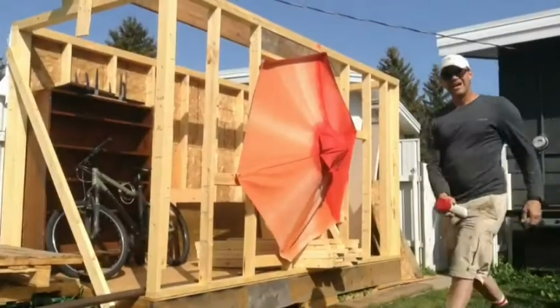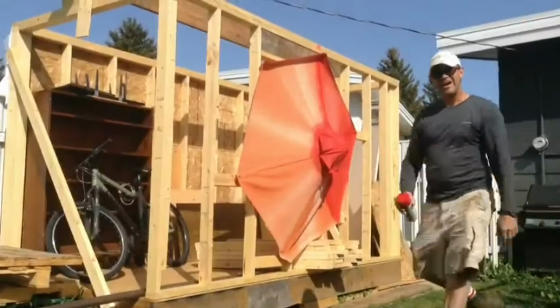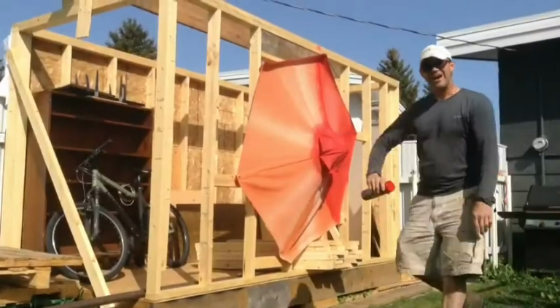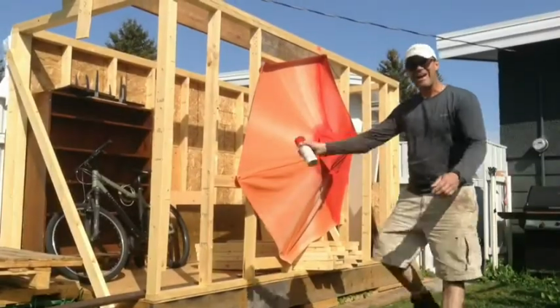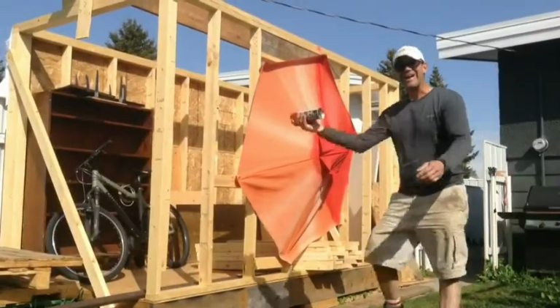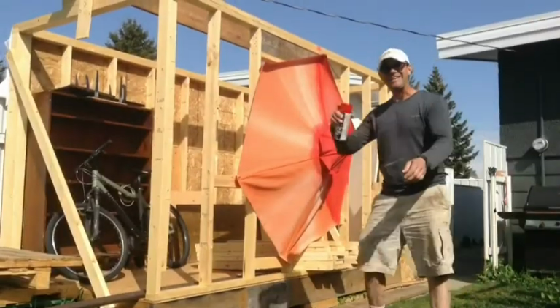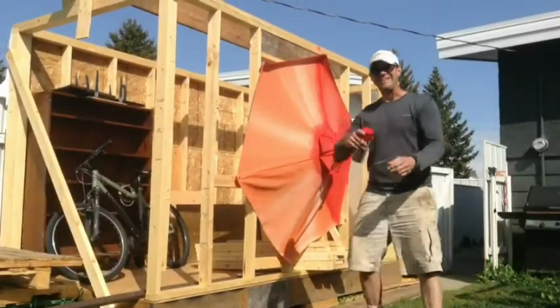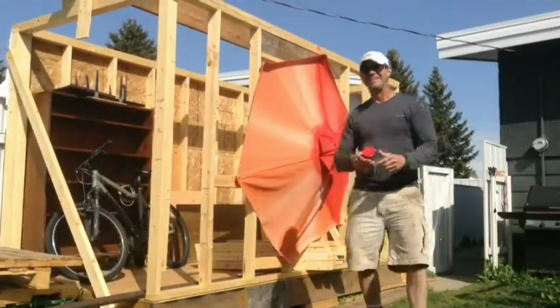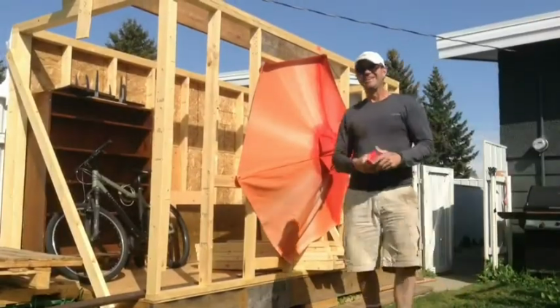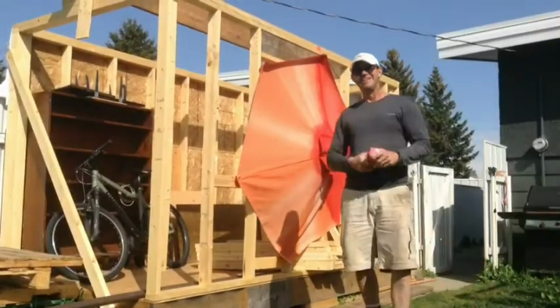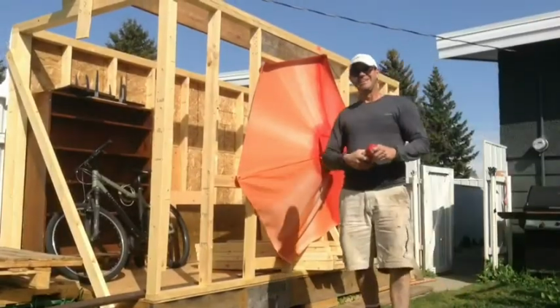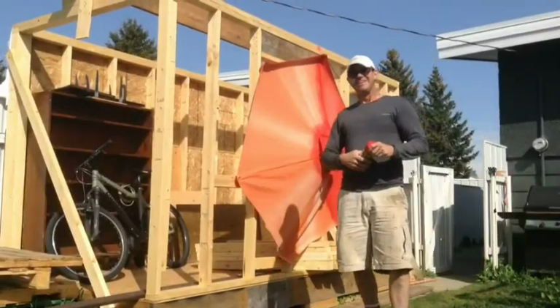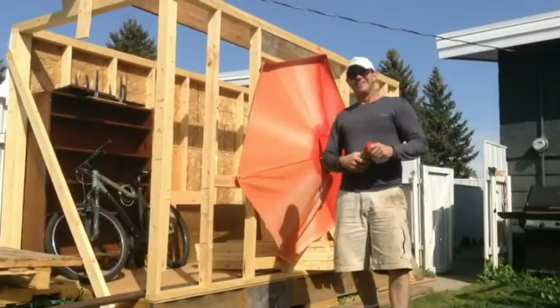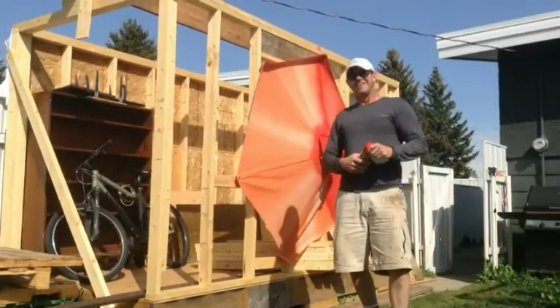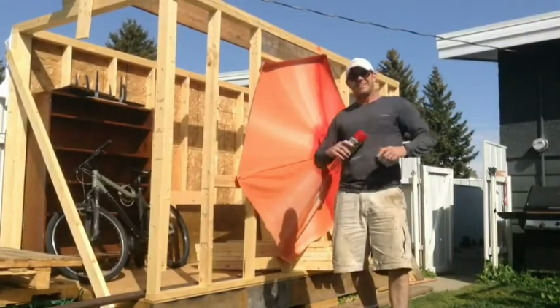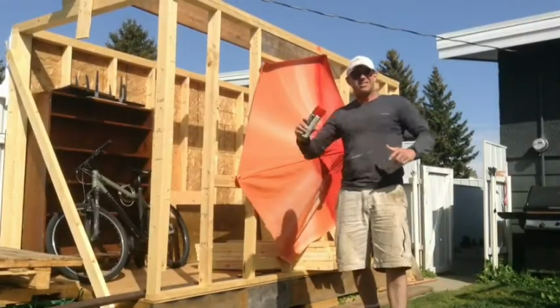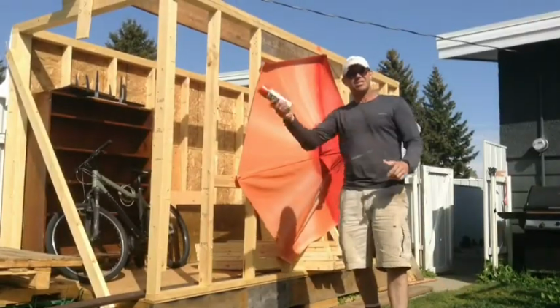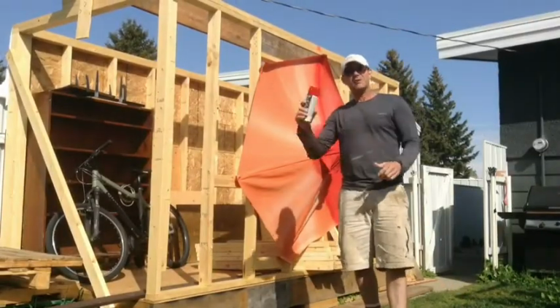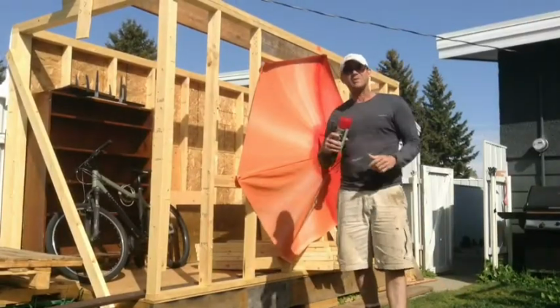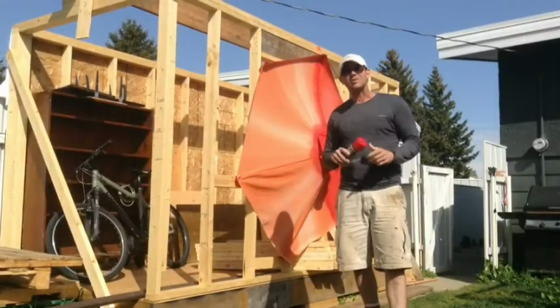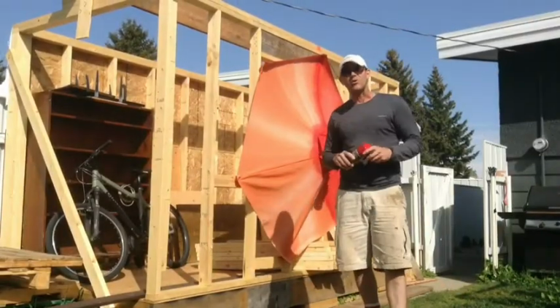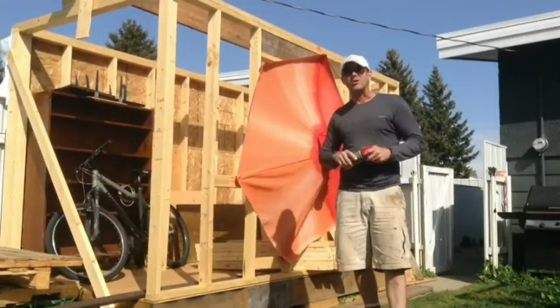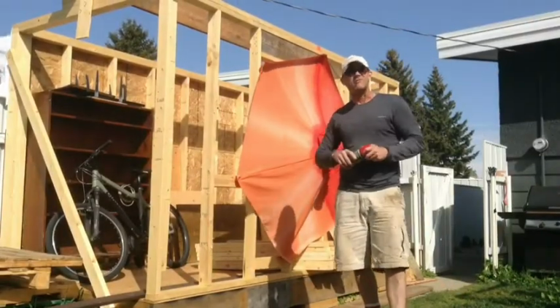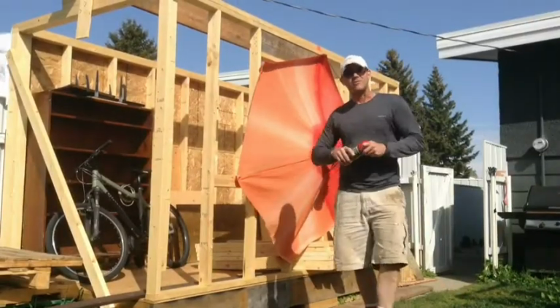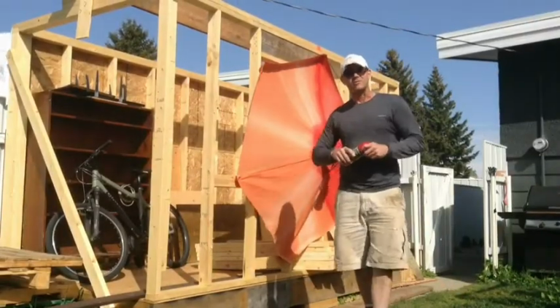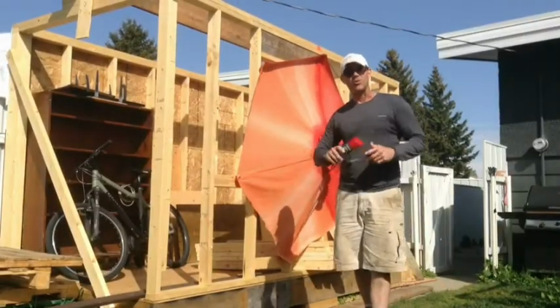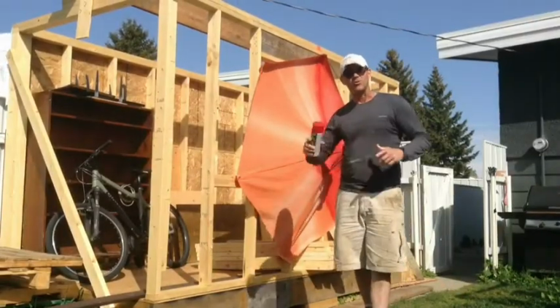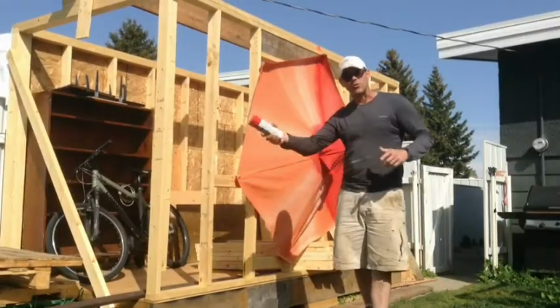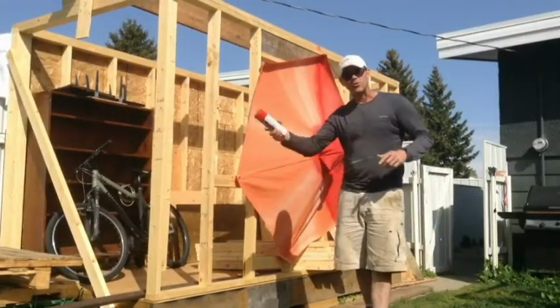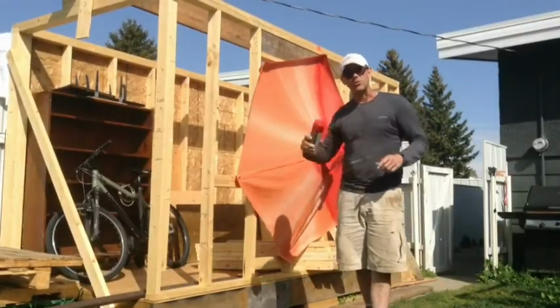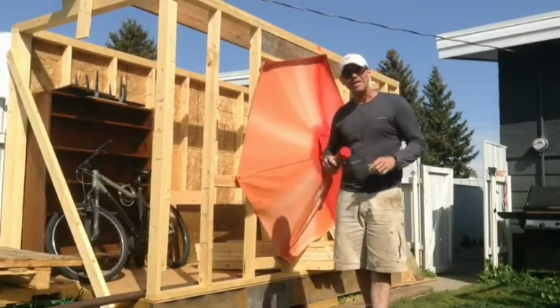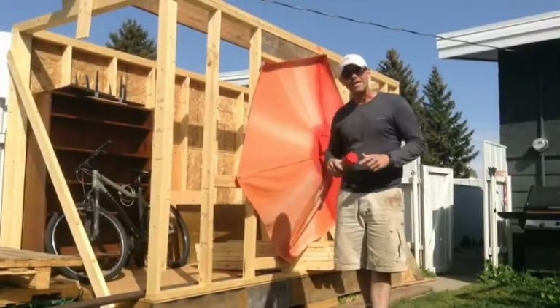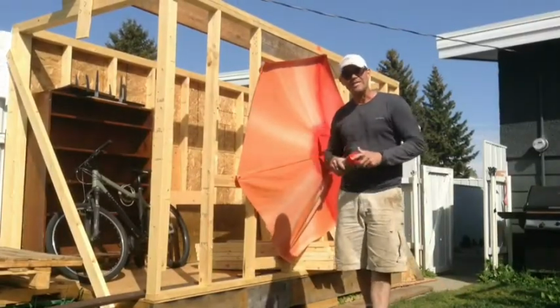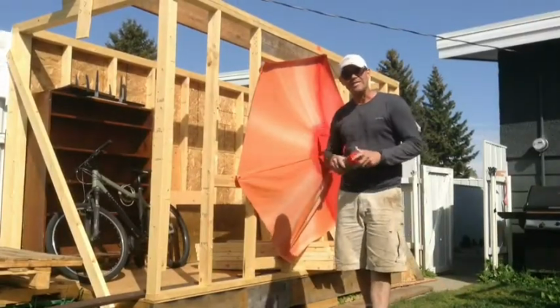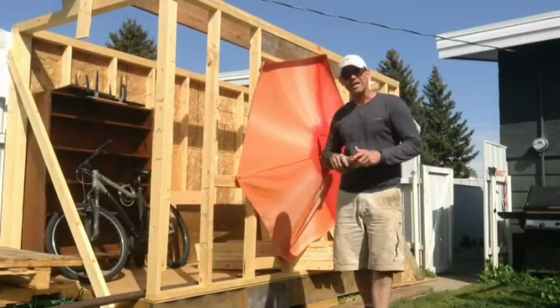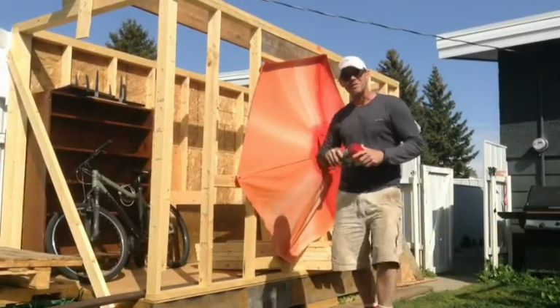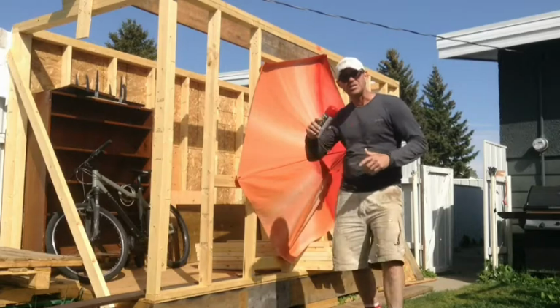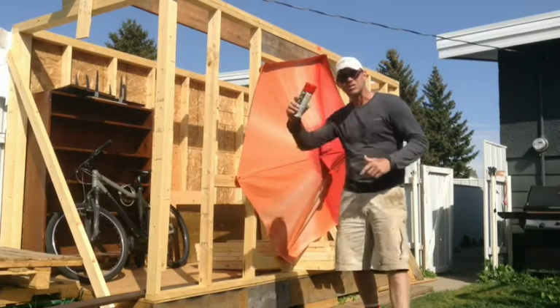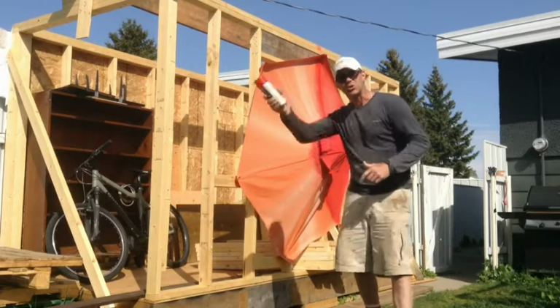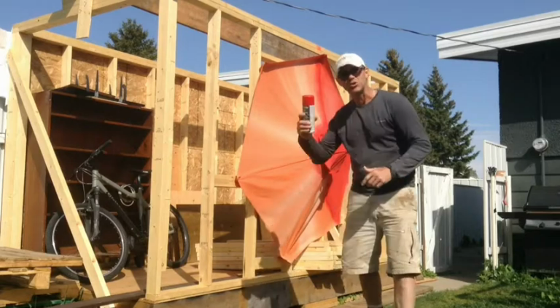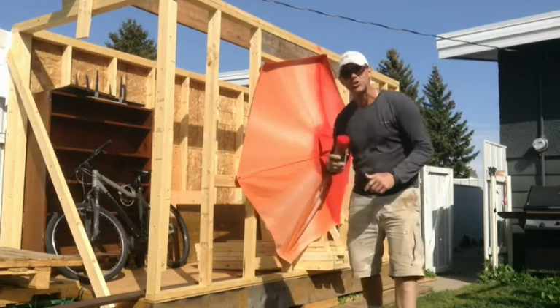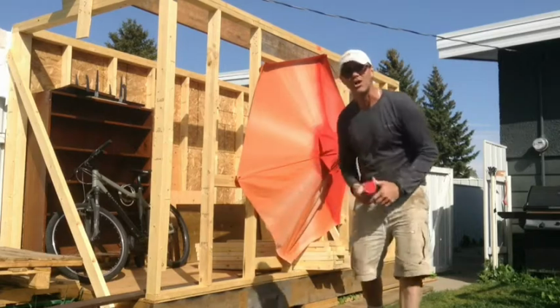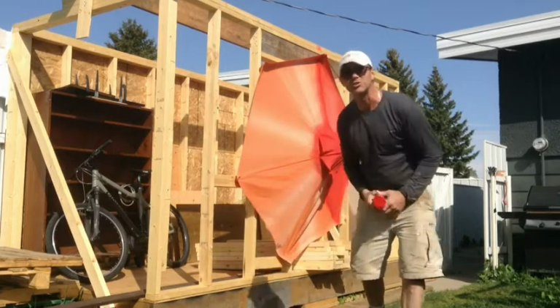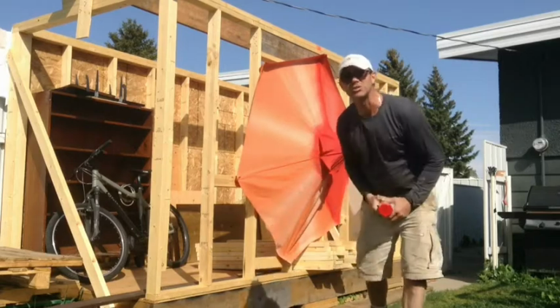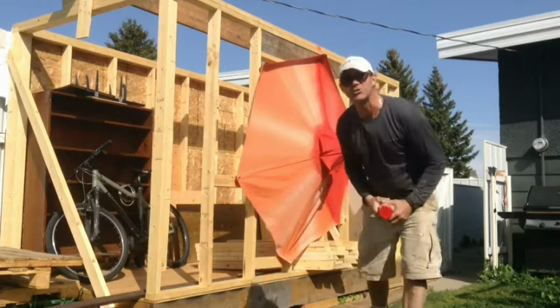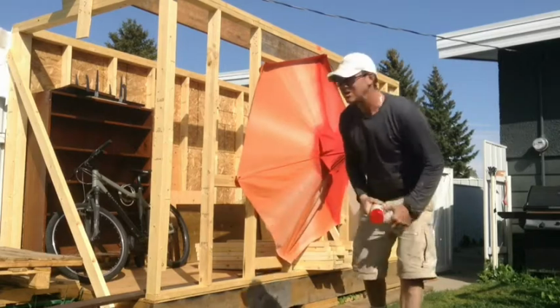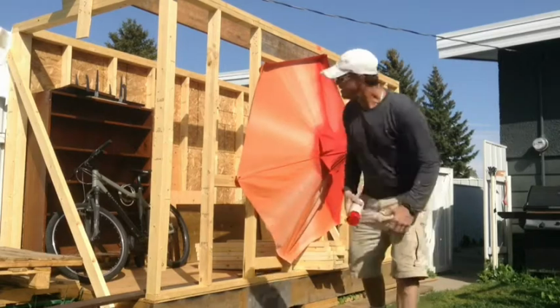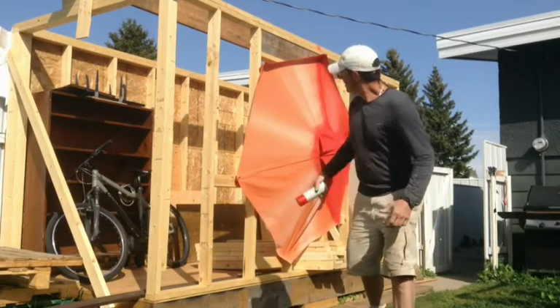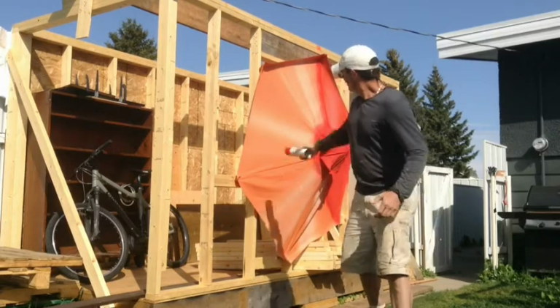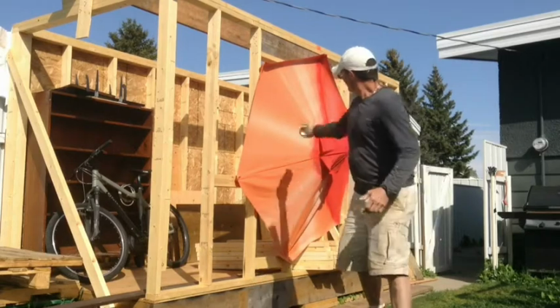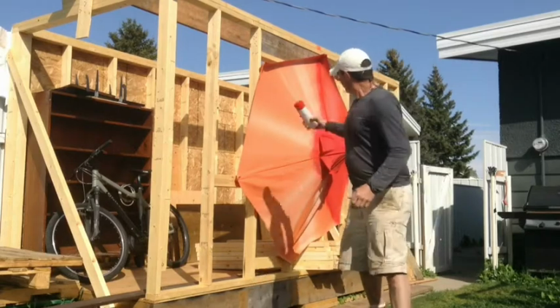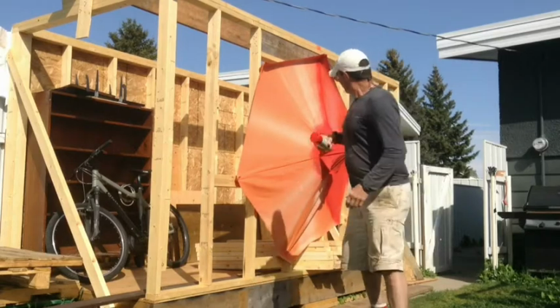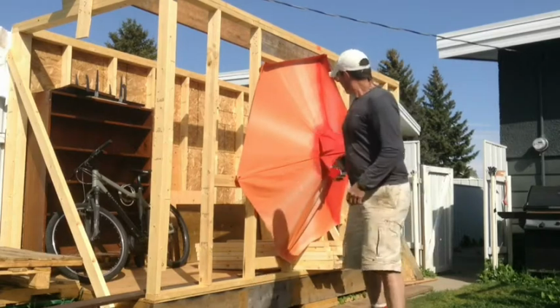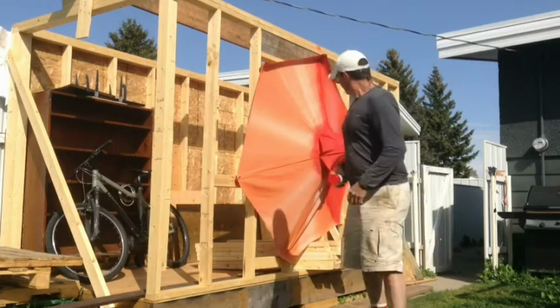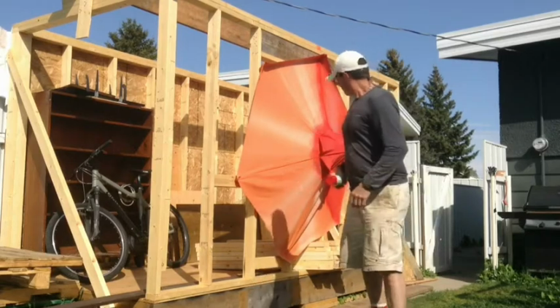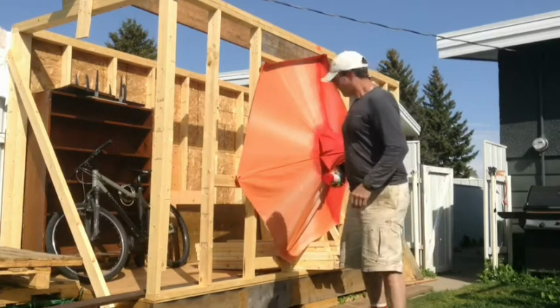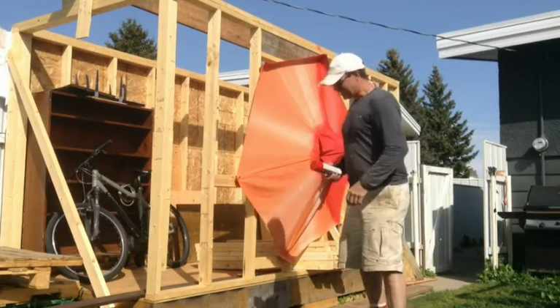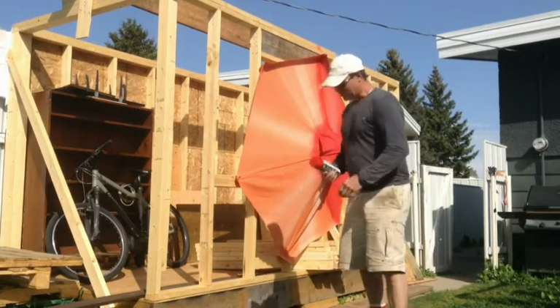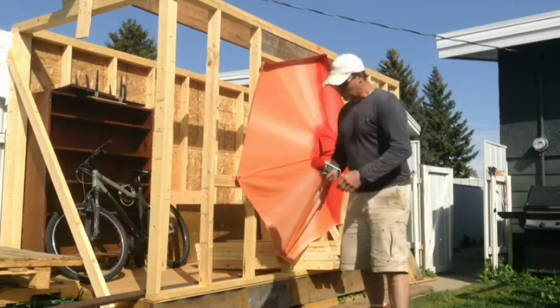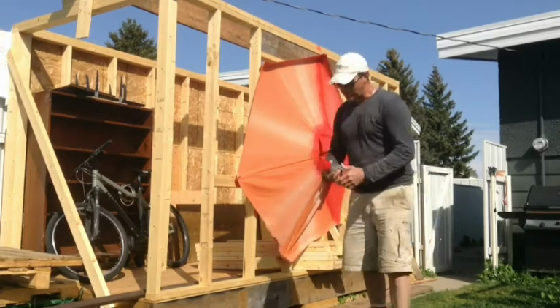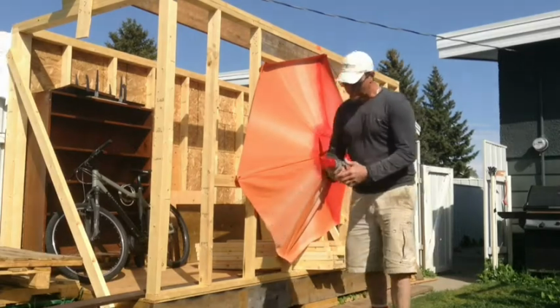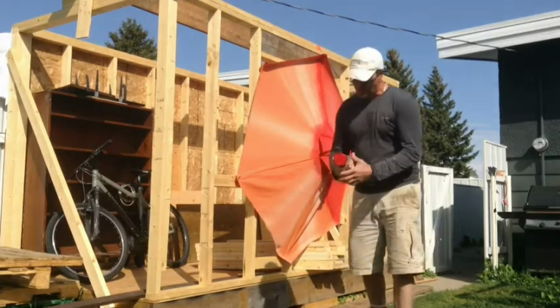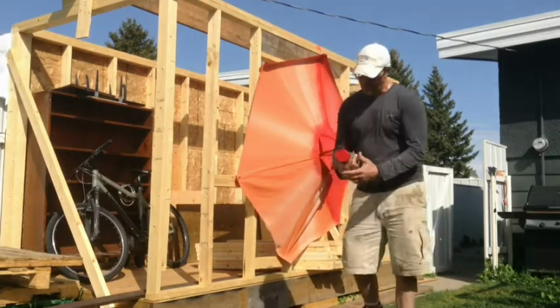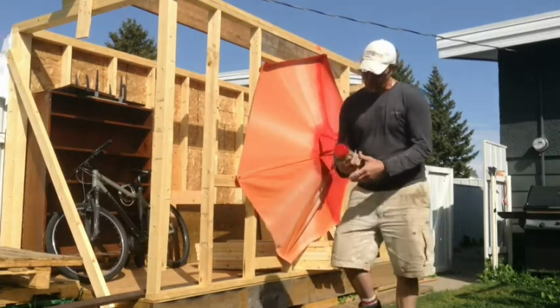Hi! In this episode of Don't Throw It Away, I'm going to show you how to fix your old umbrella.